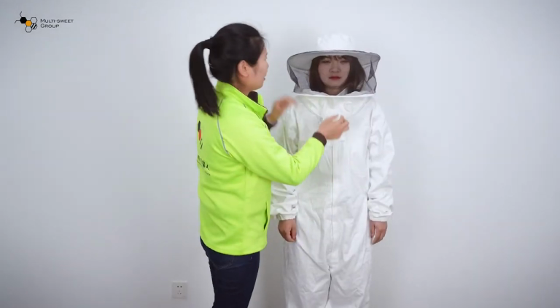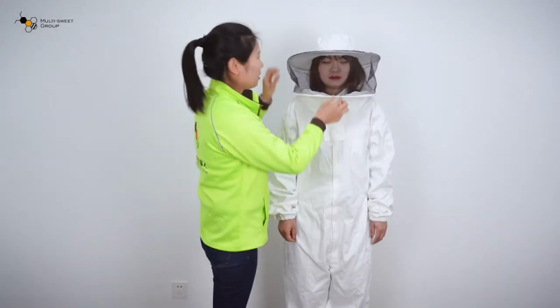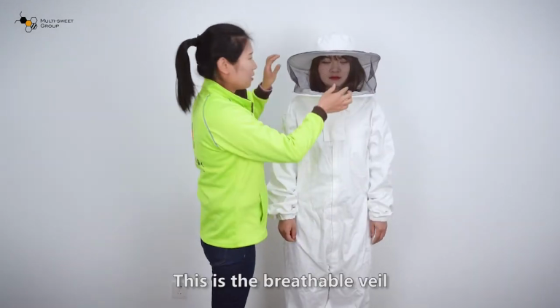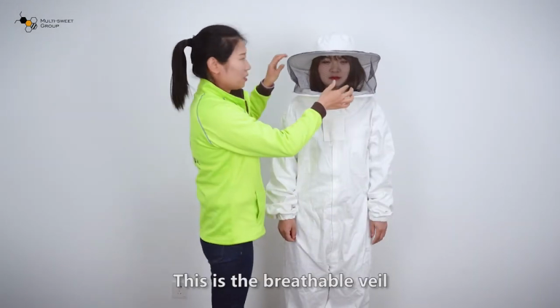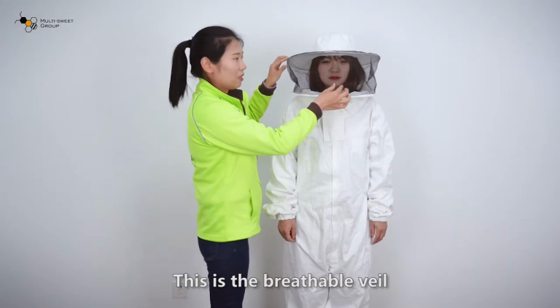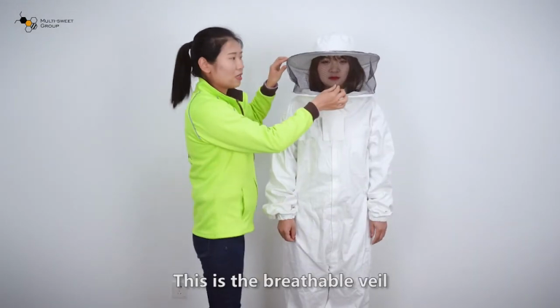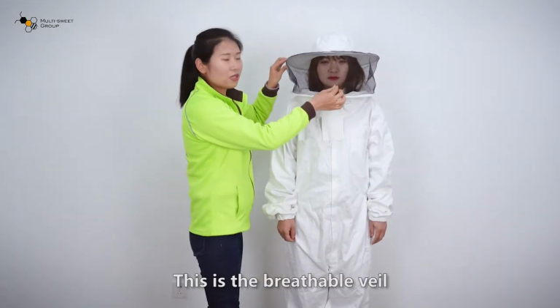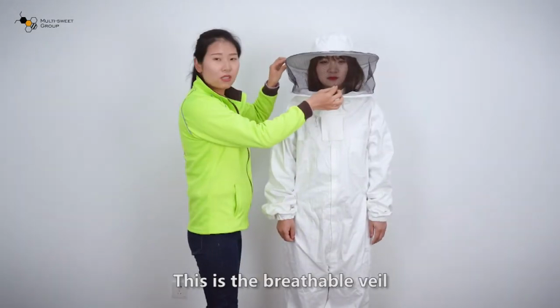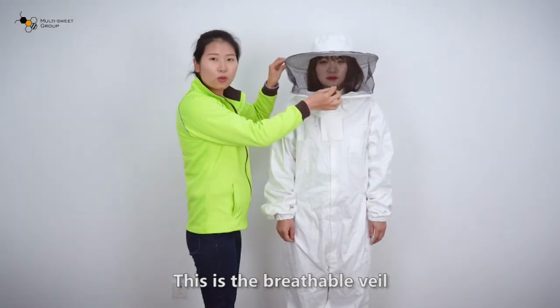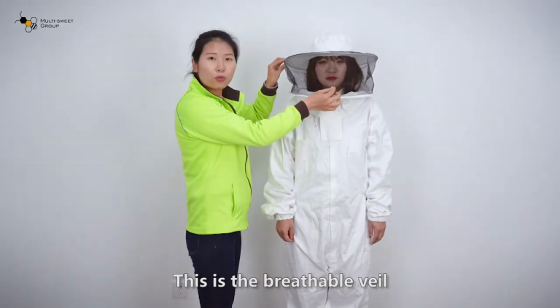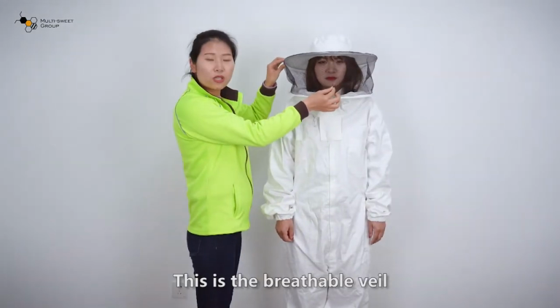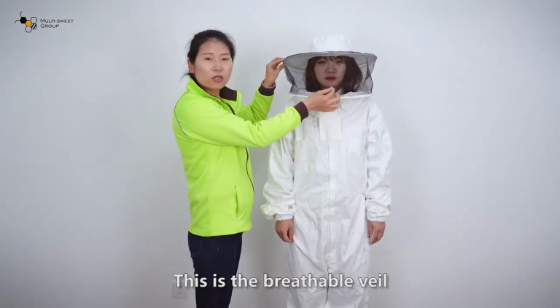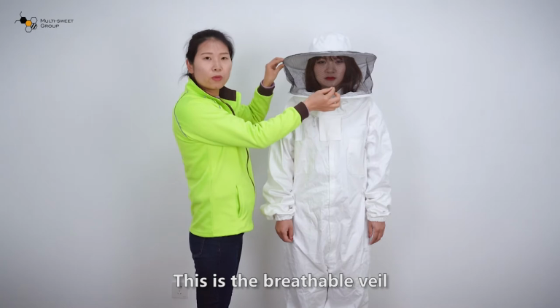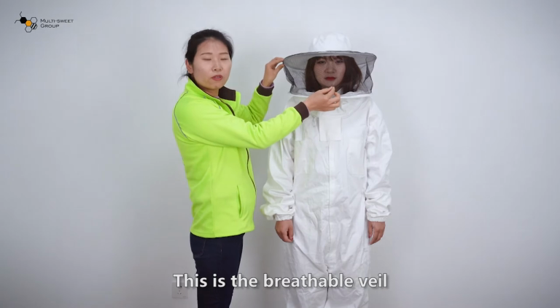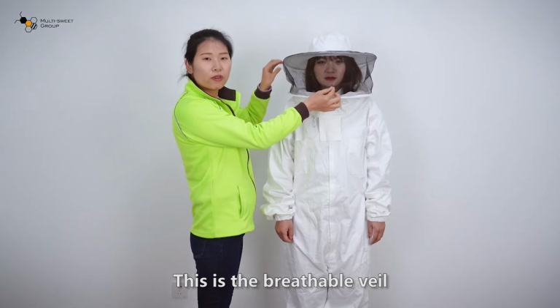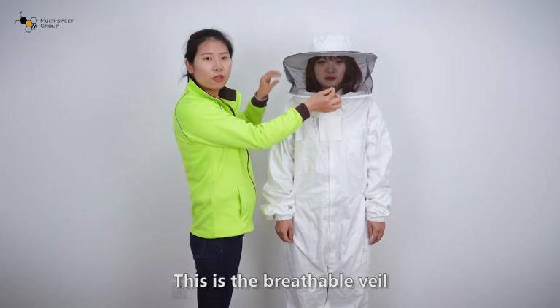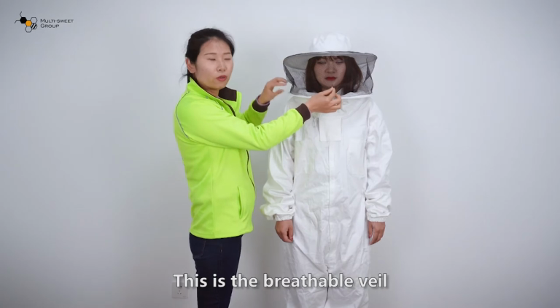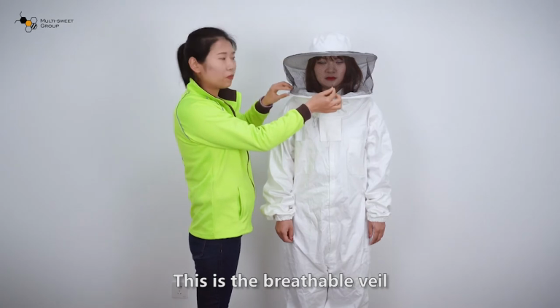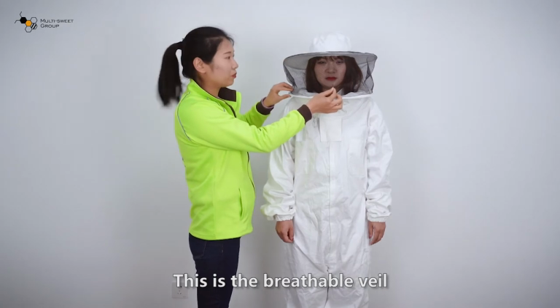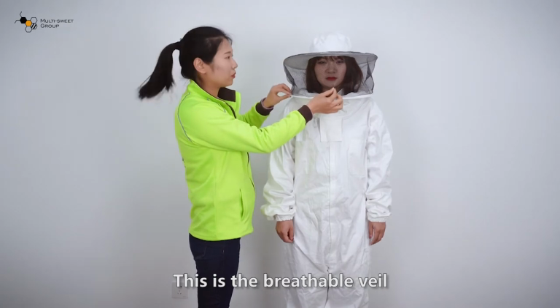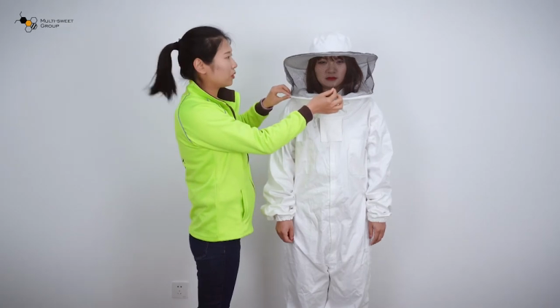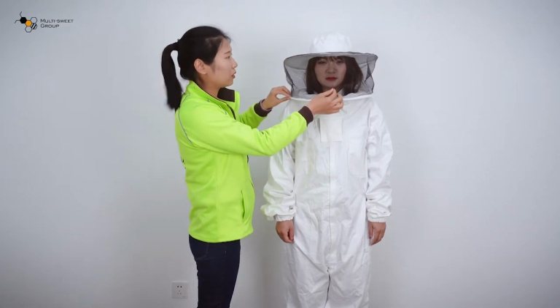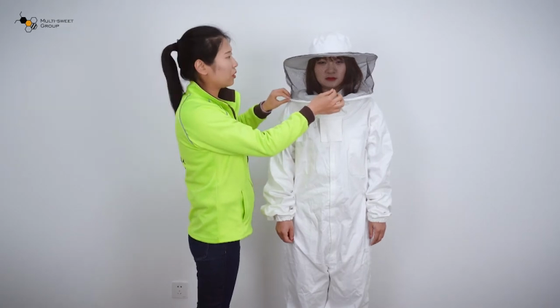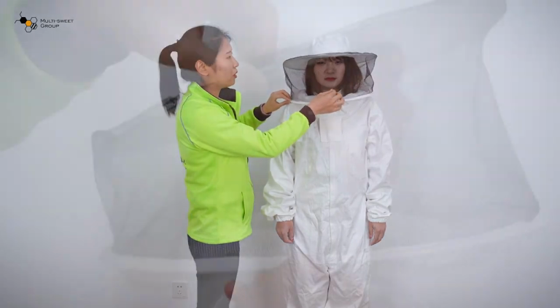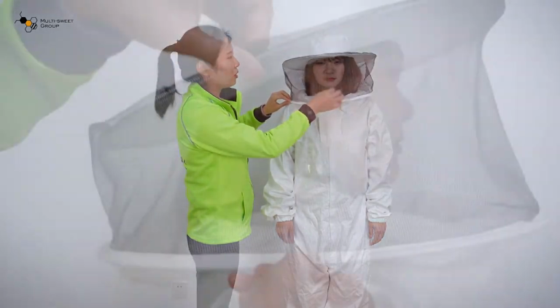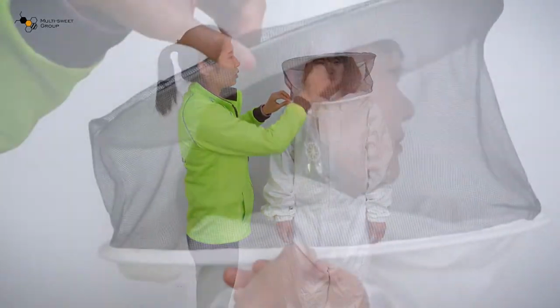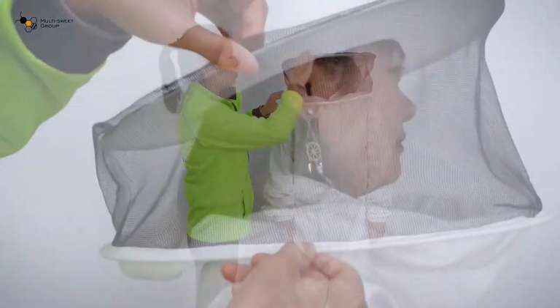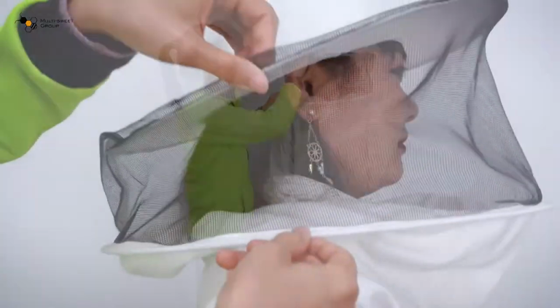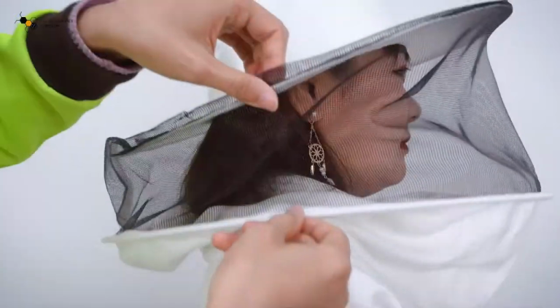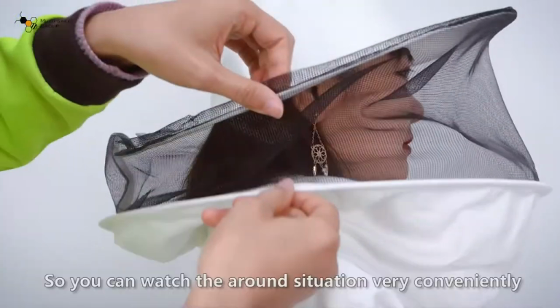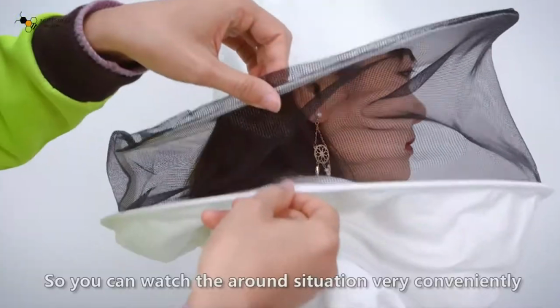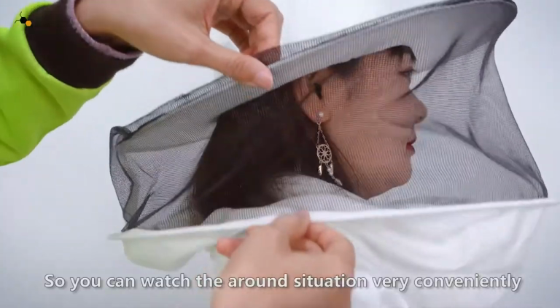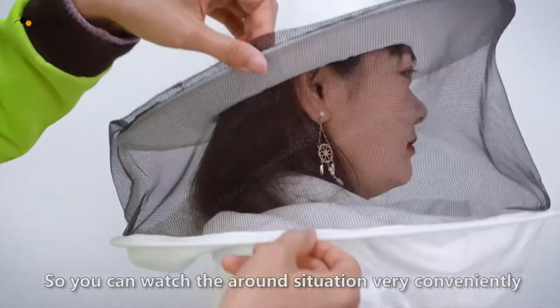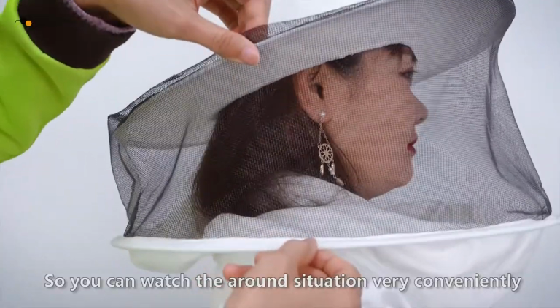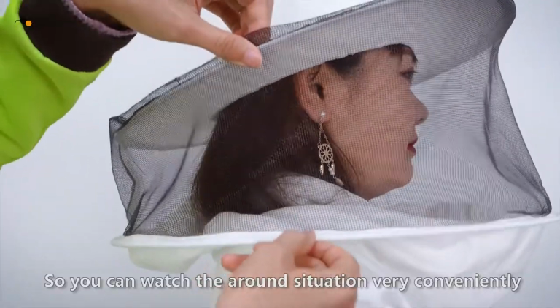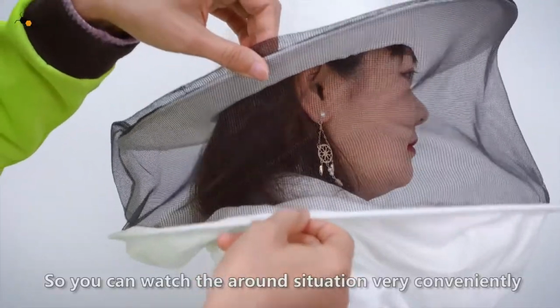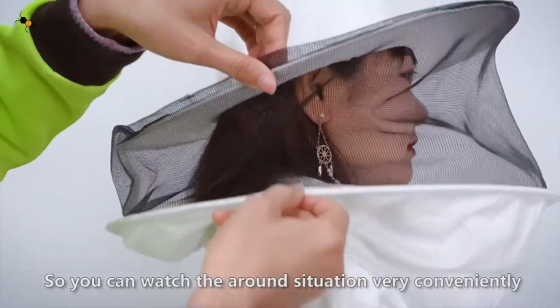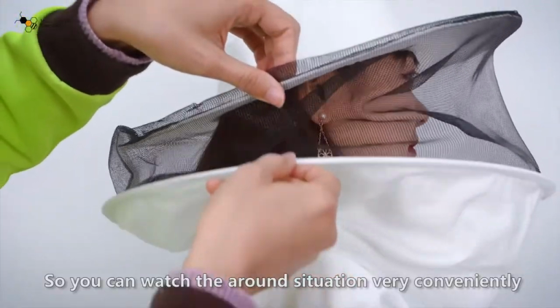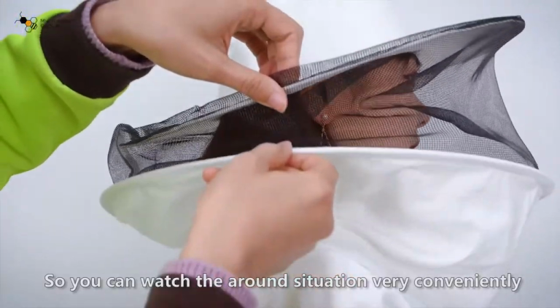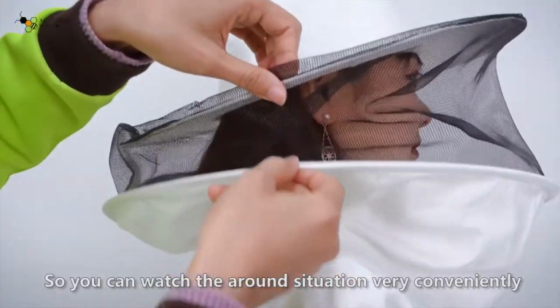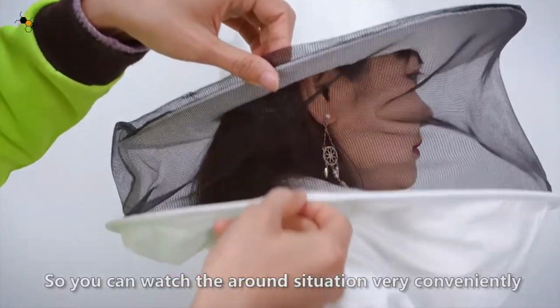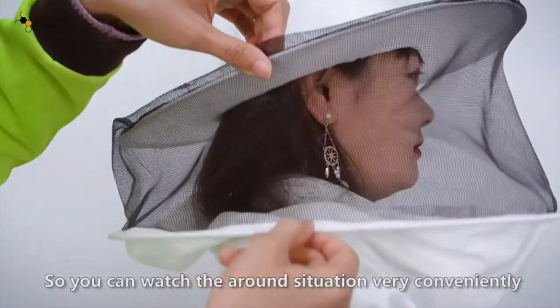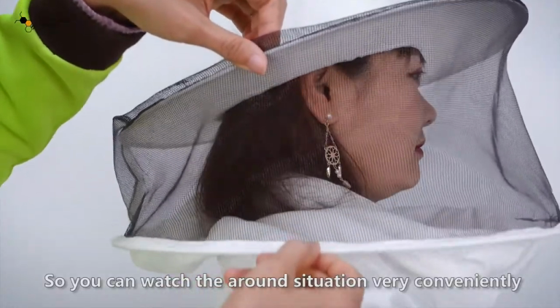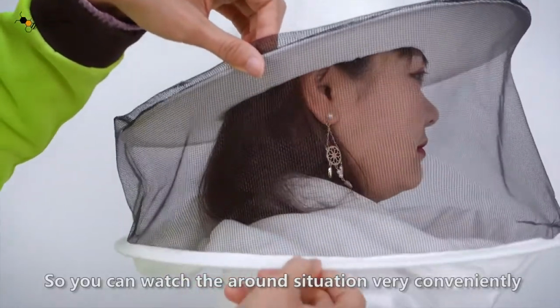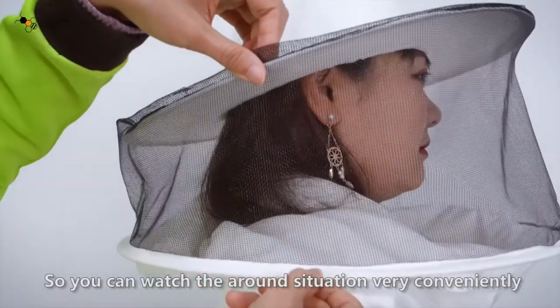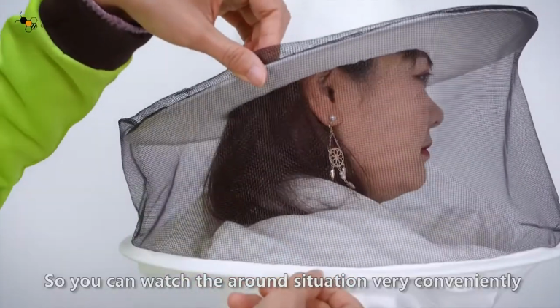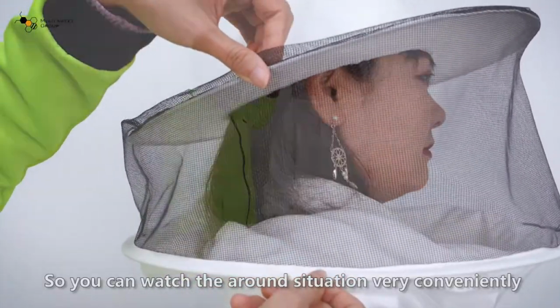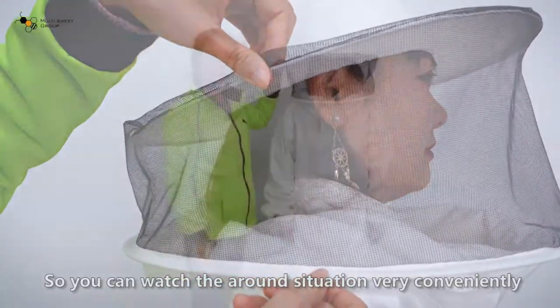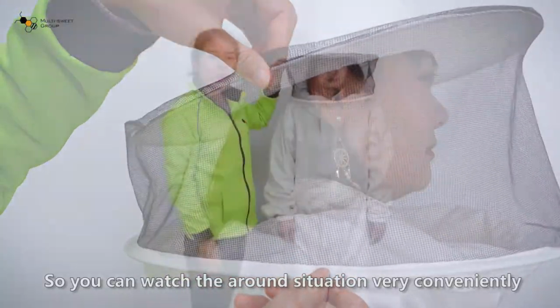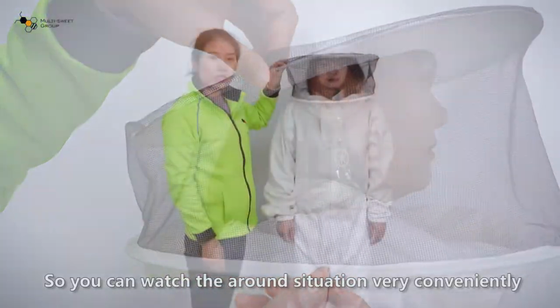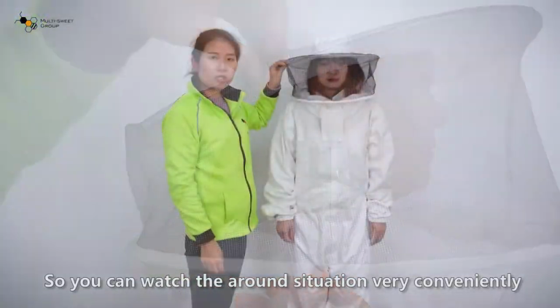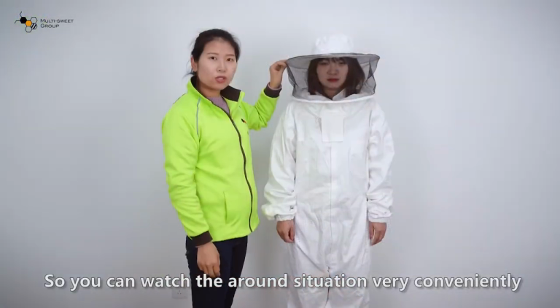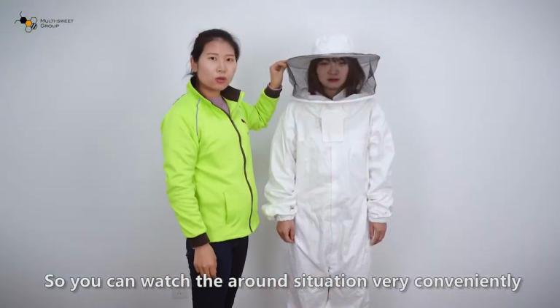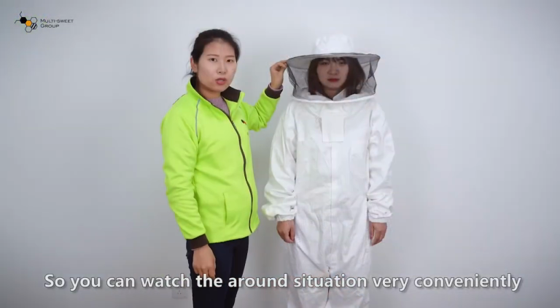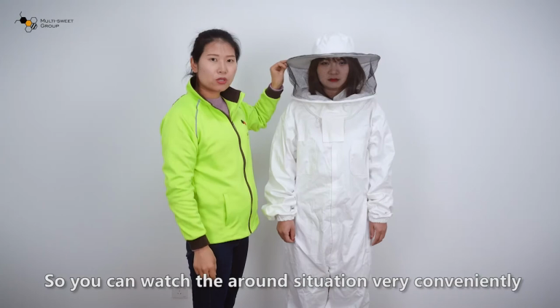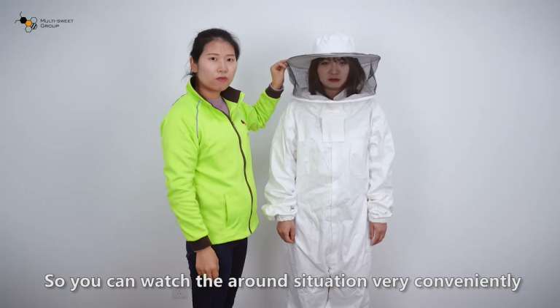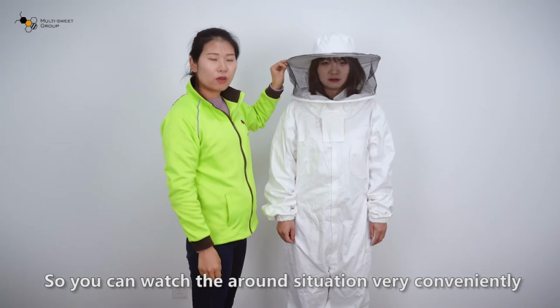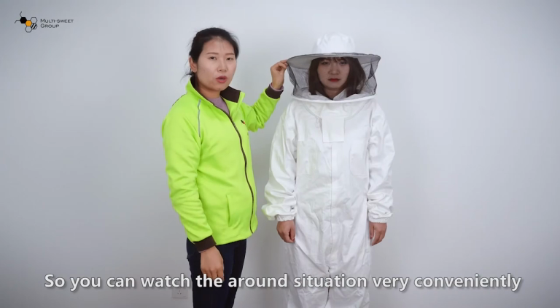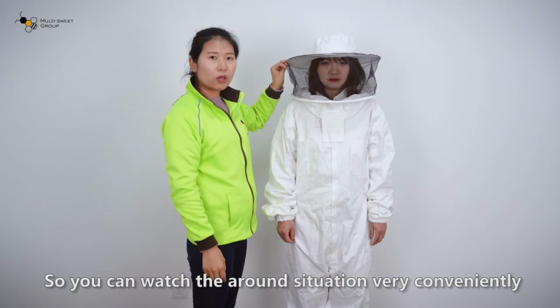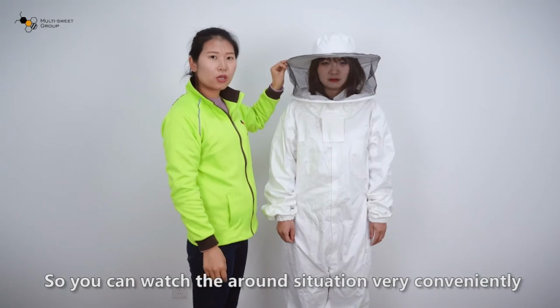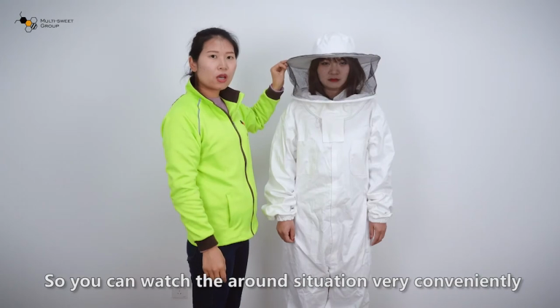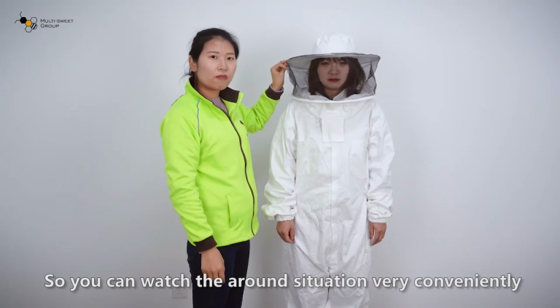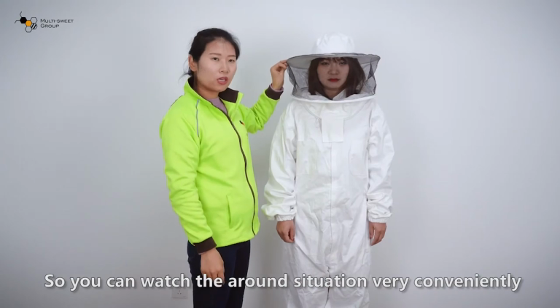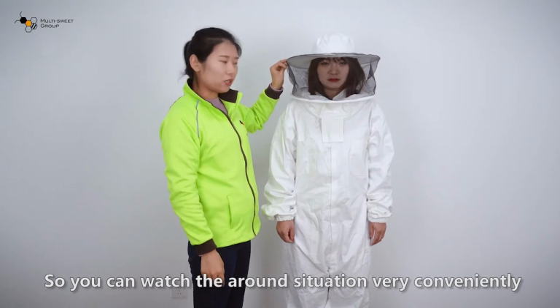This is a breathable view, so you can watch the surrounding situation very conveniently.